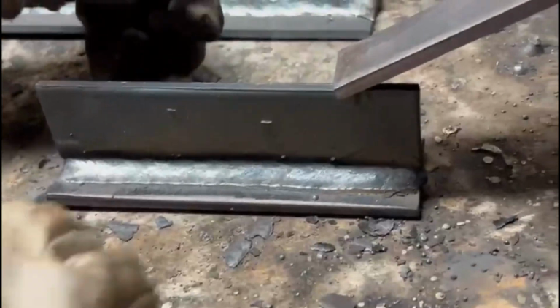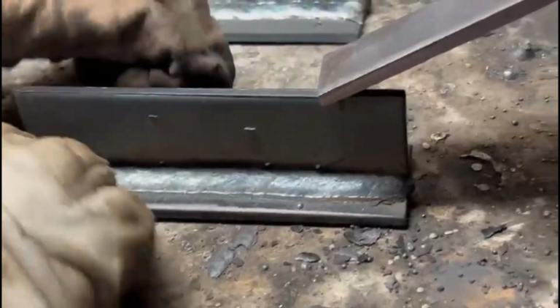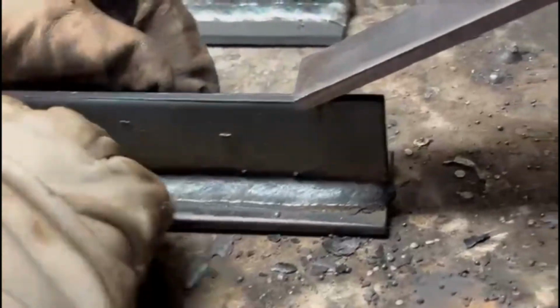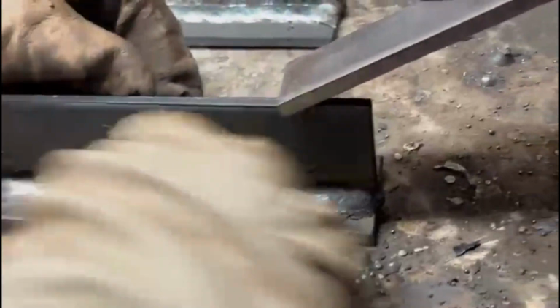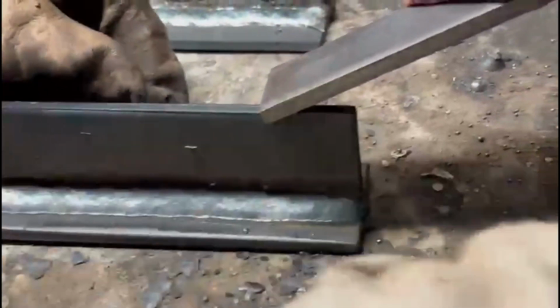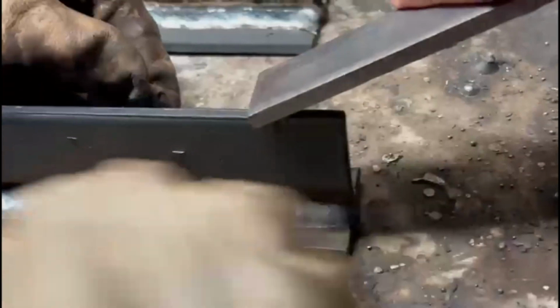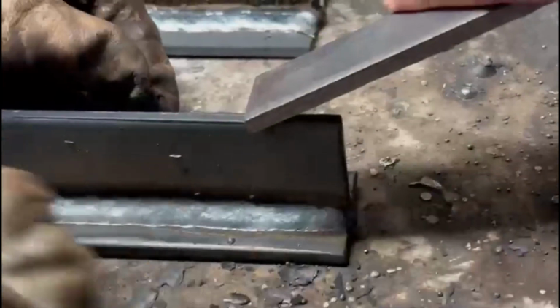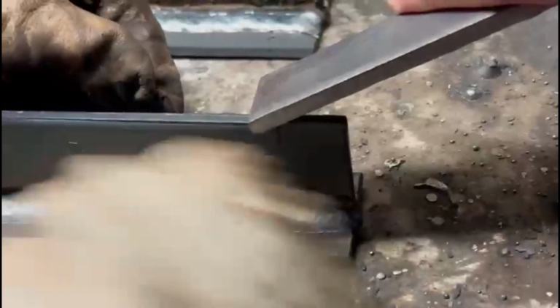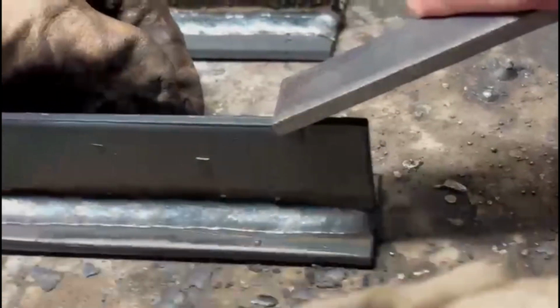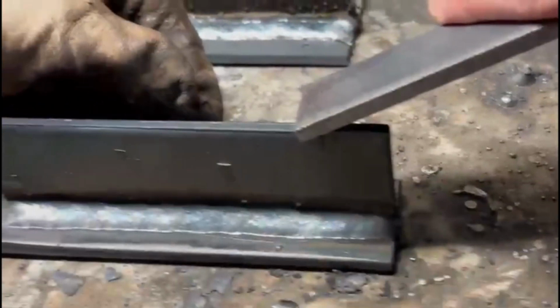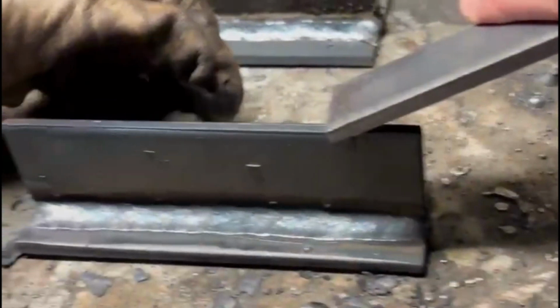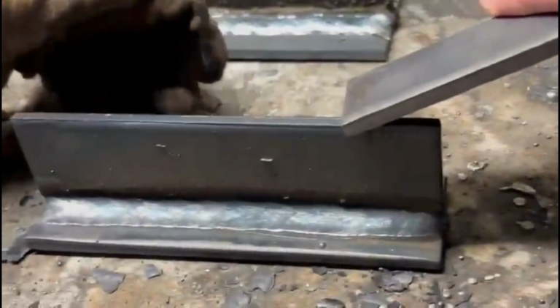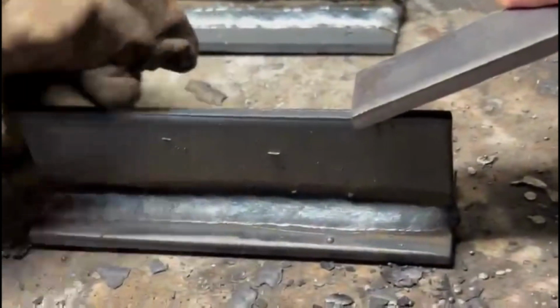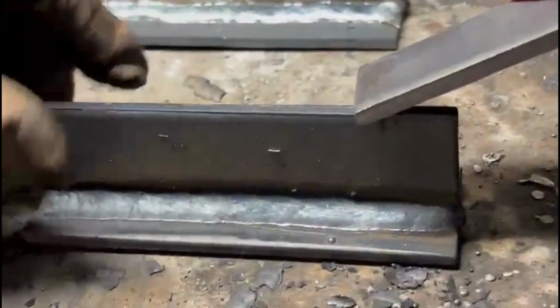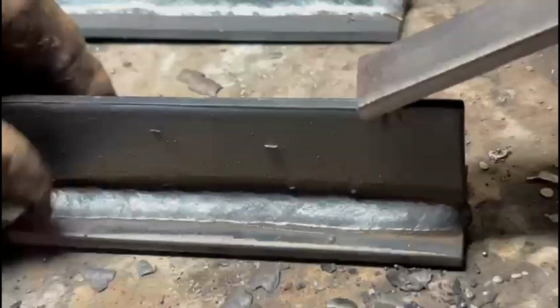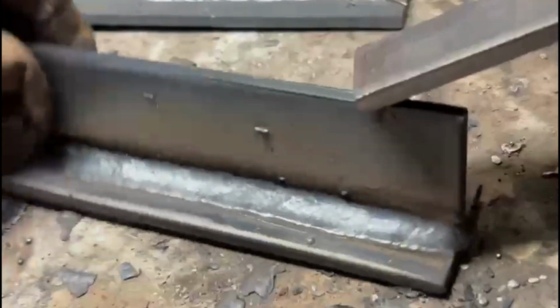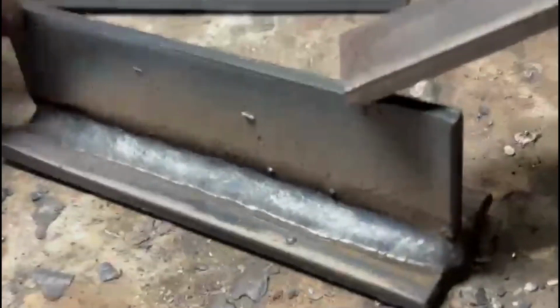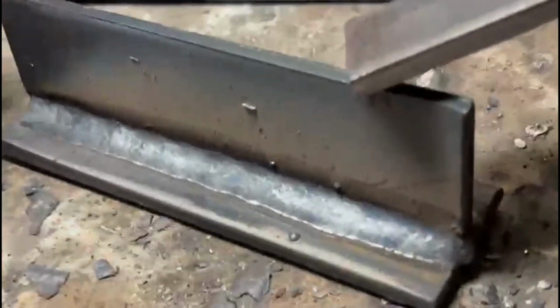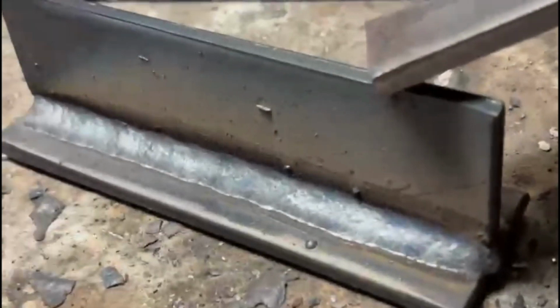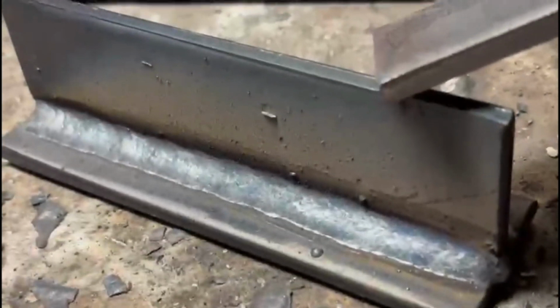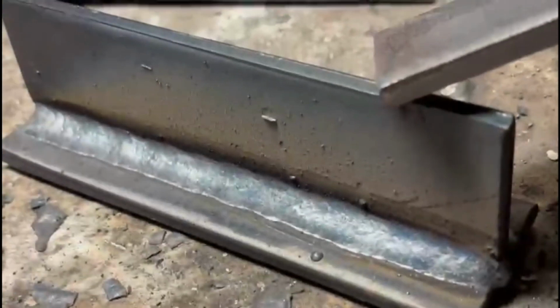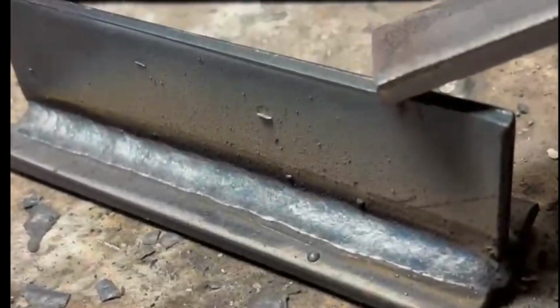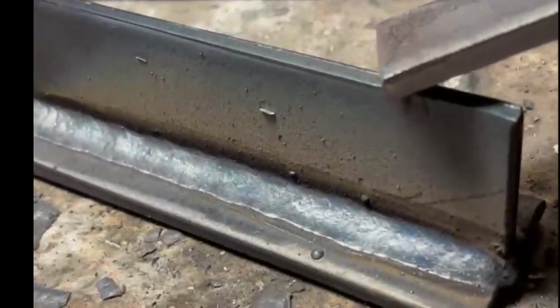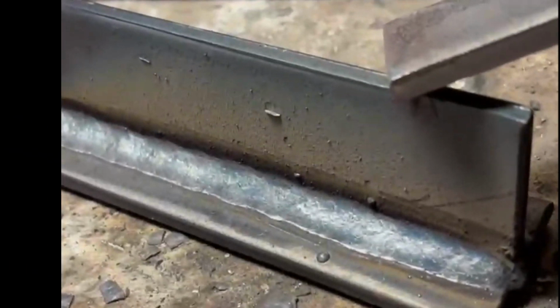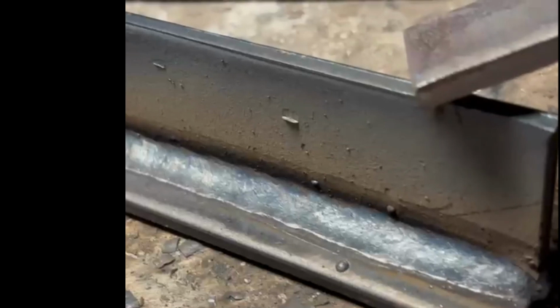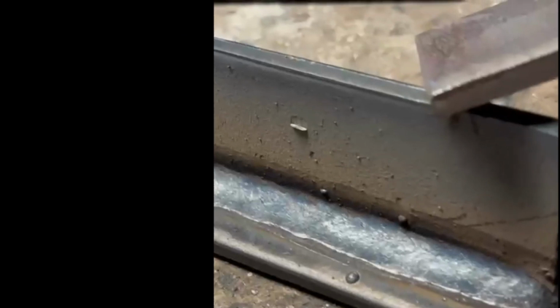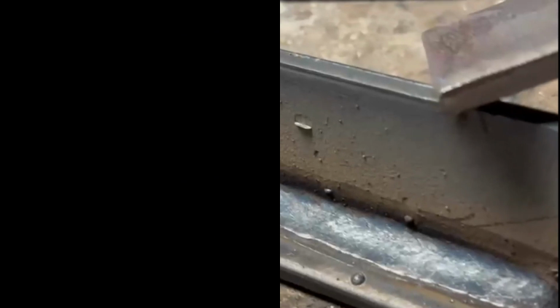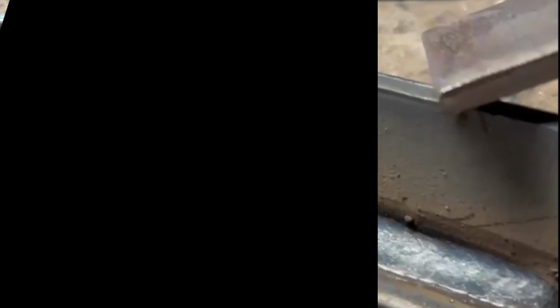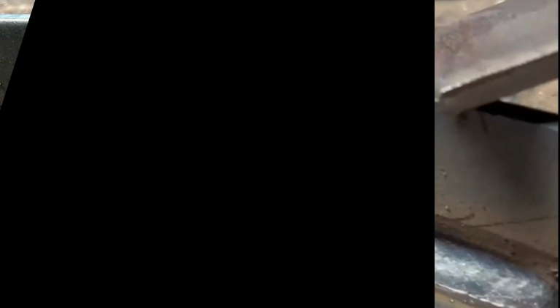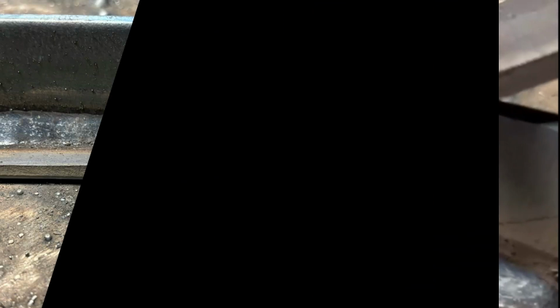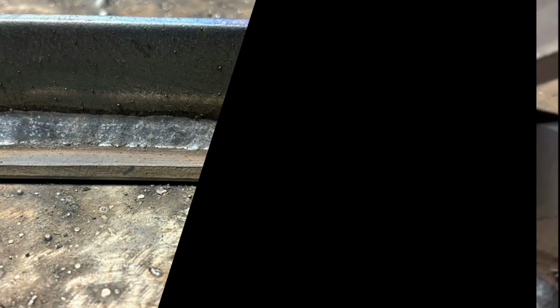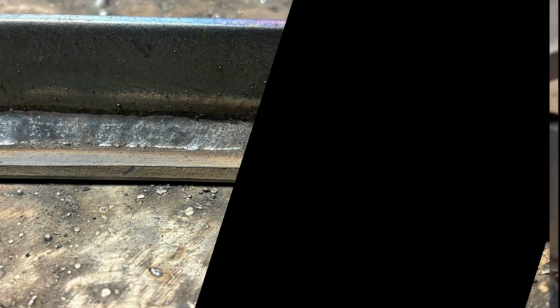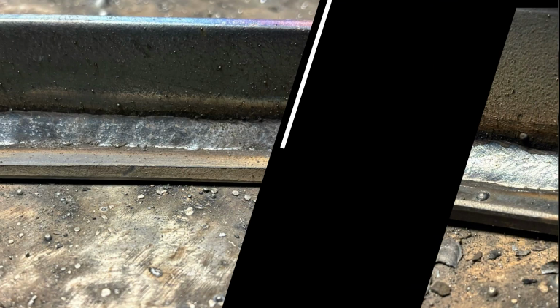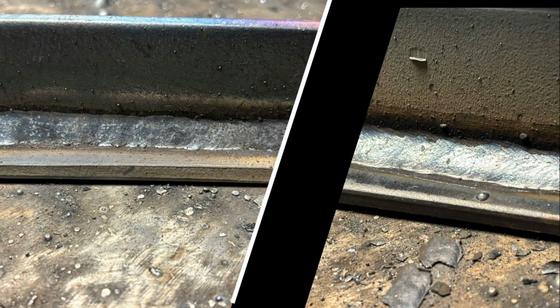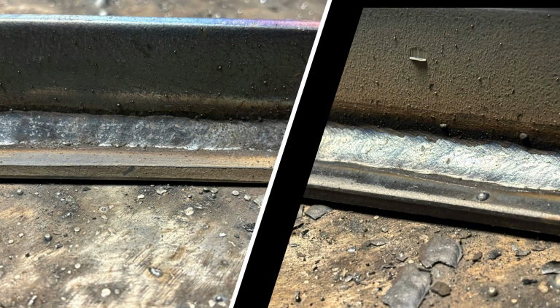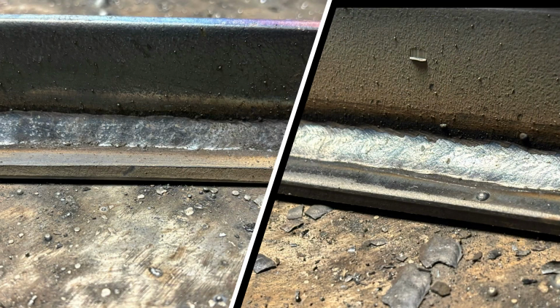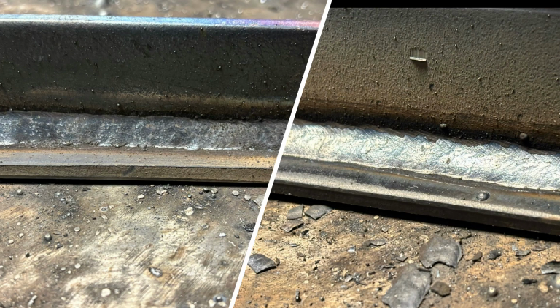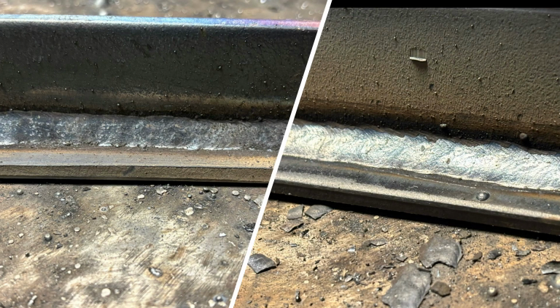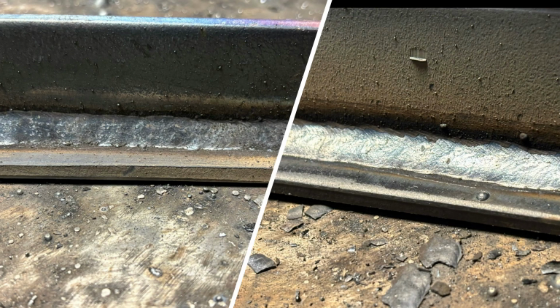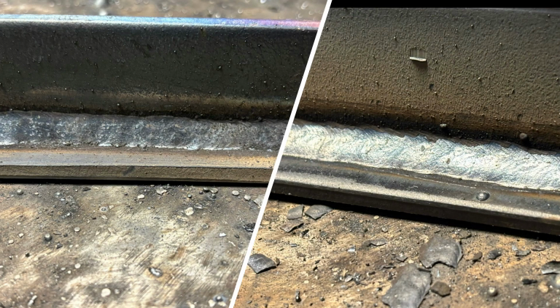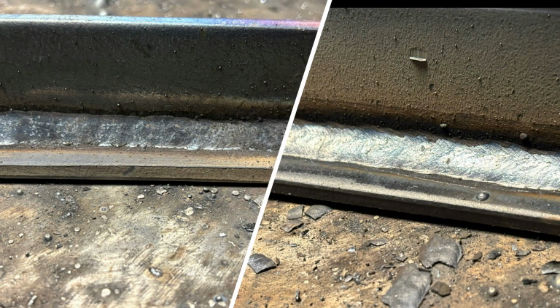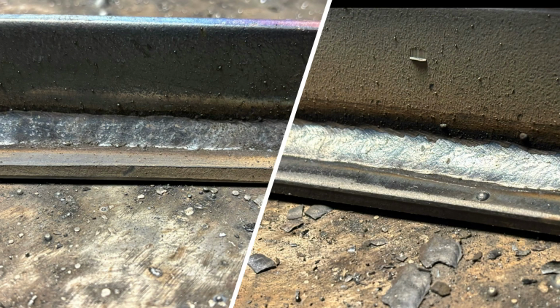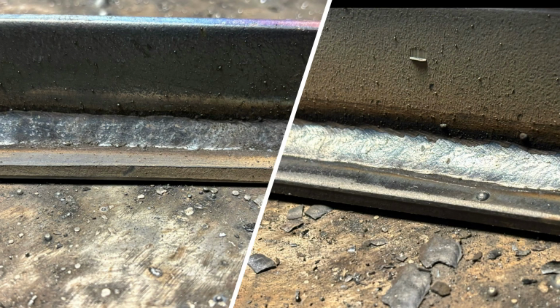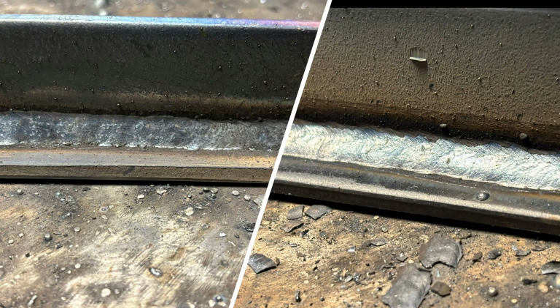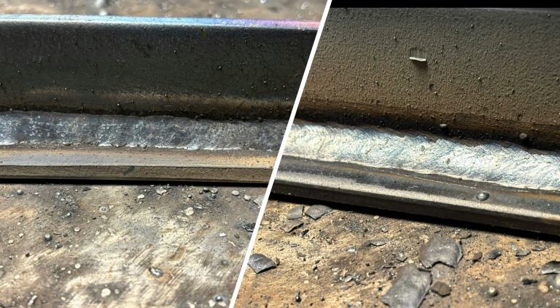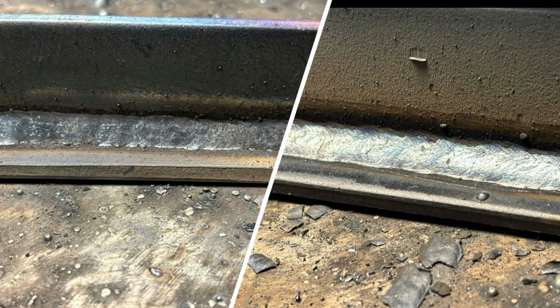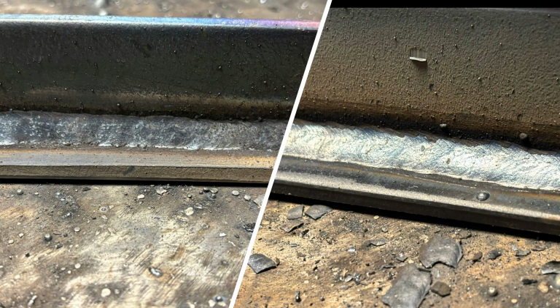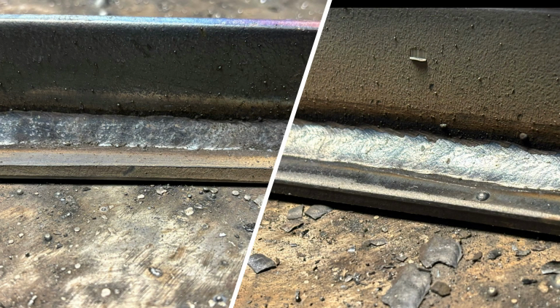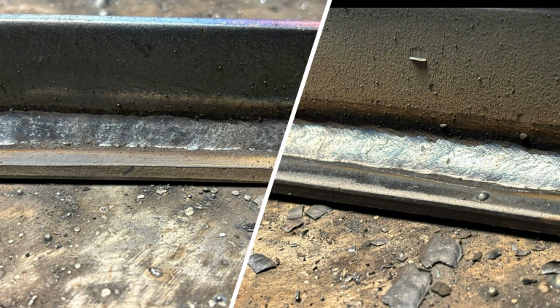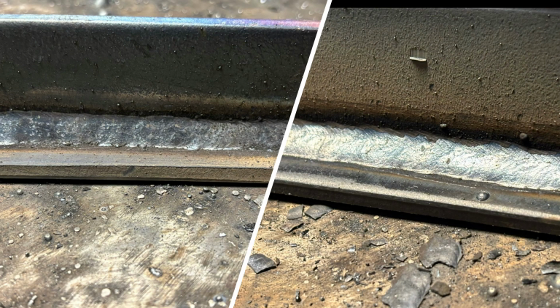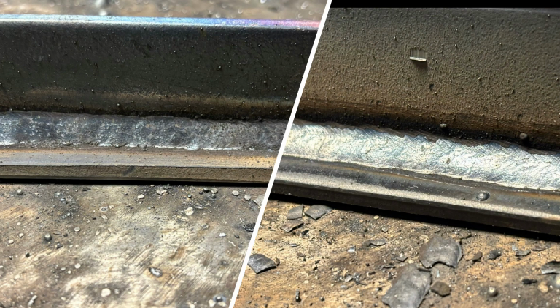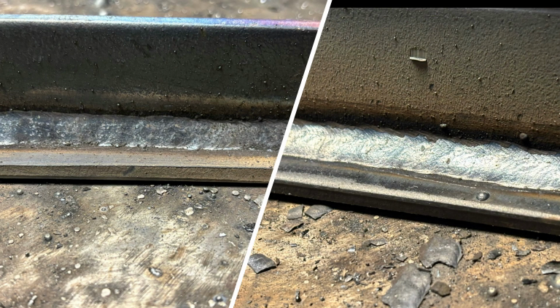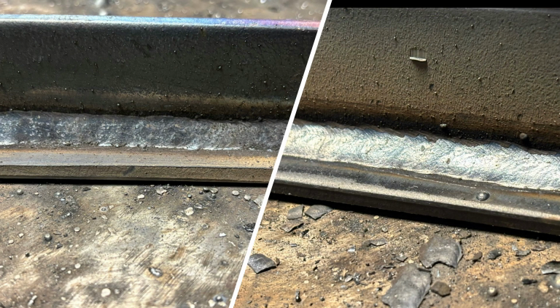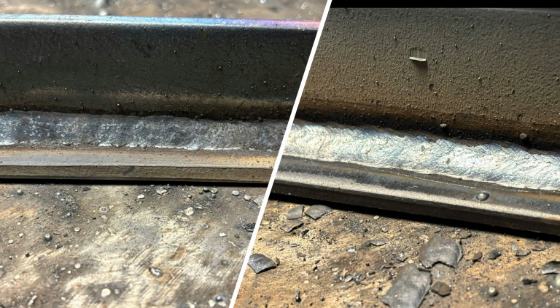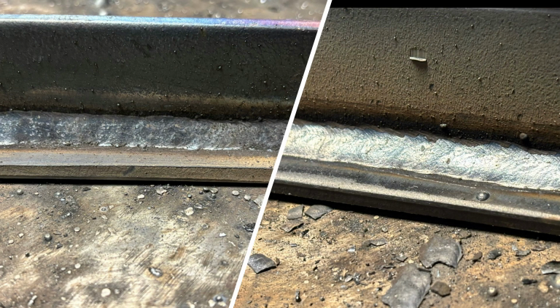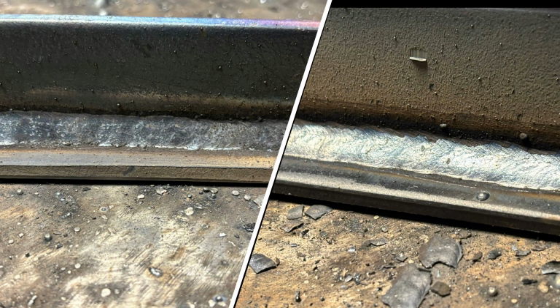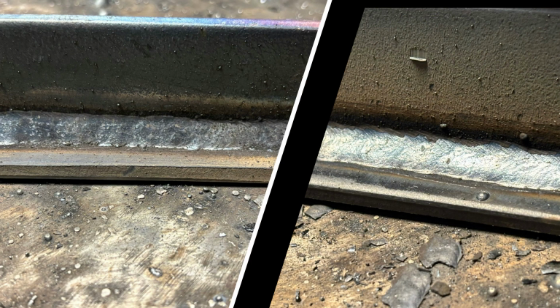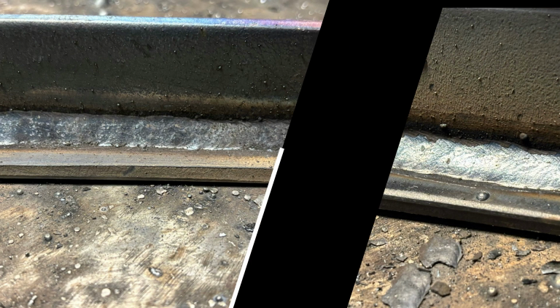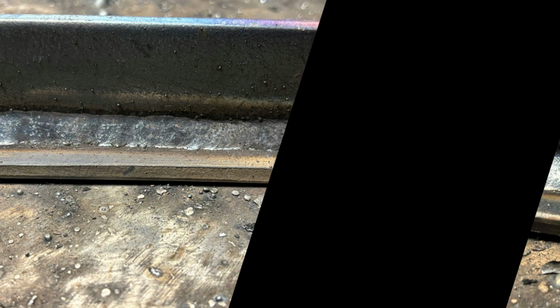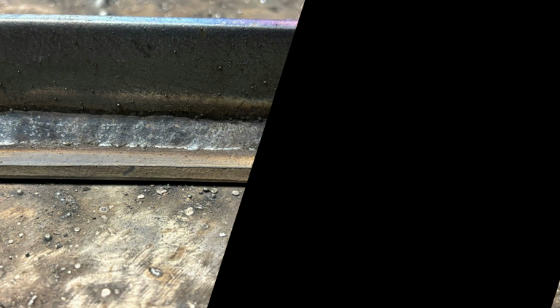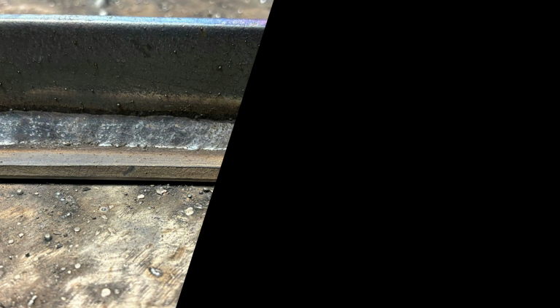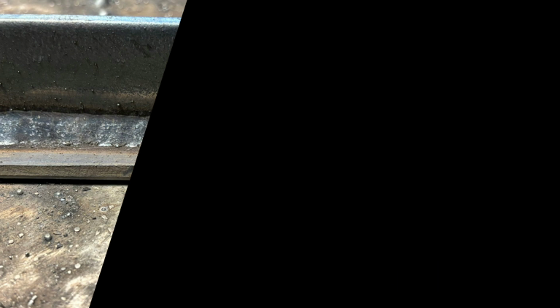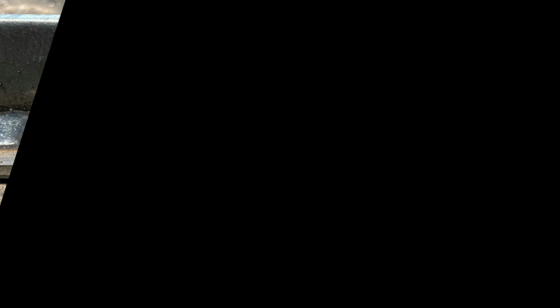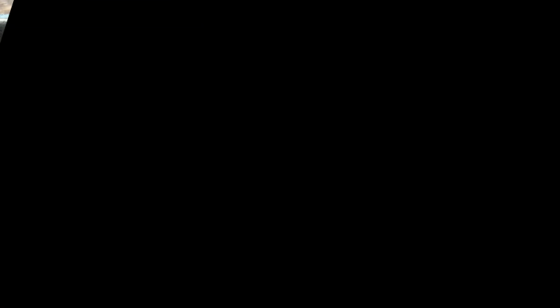In our previous video we got a lot of people talking — we compared pushing flux core to pulling flux core. That video is on screen now.